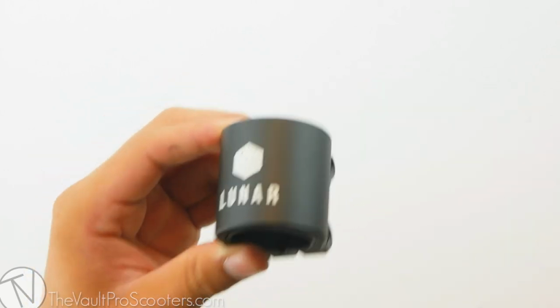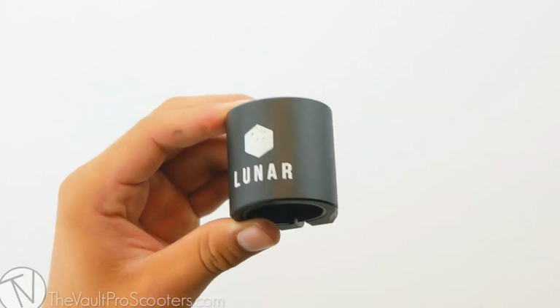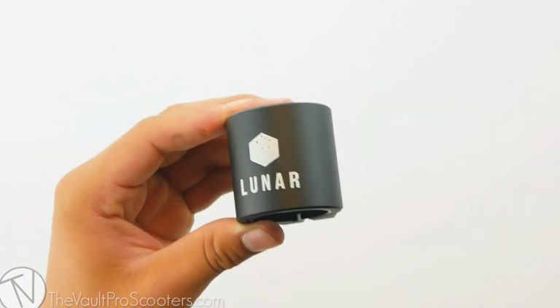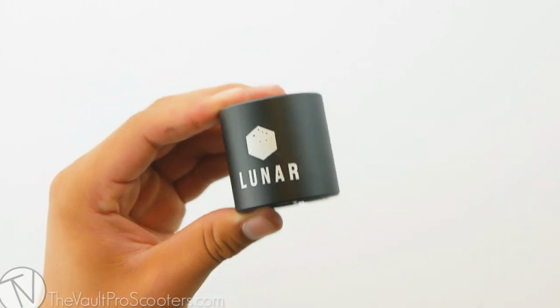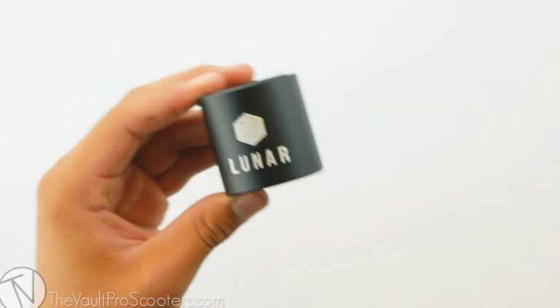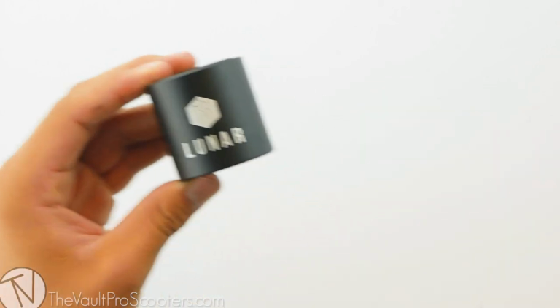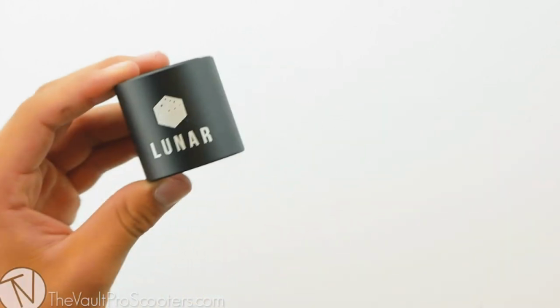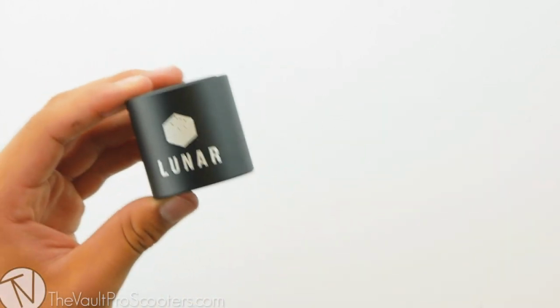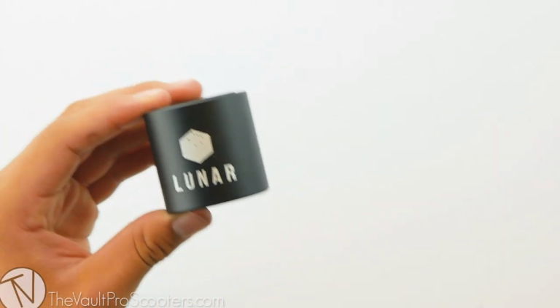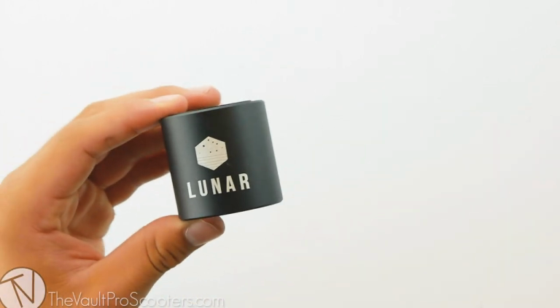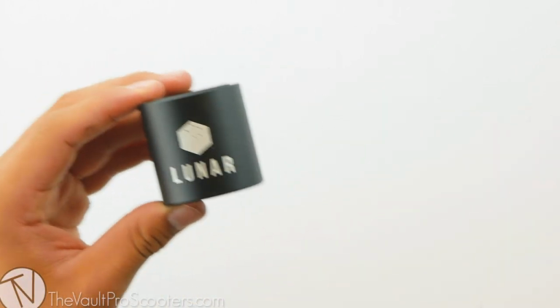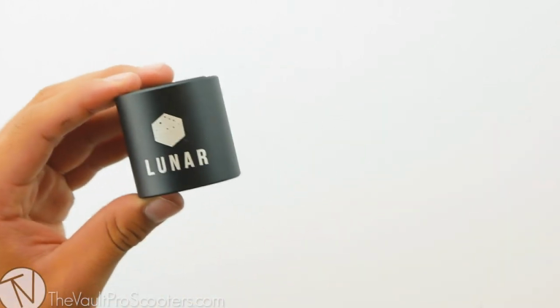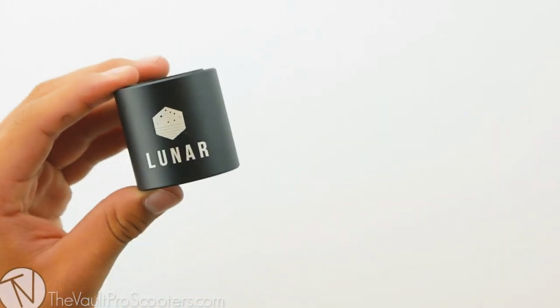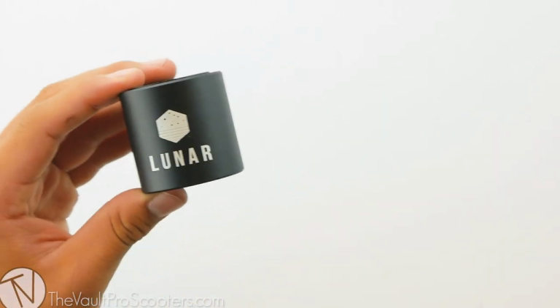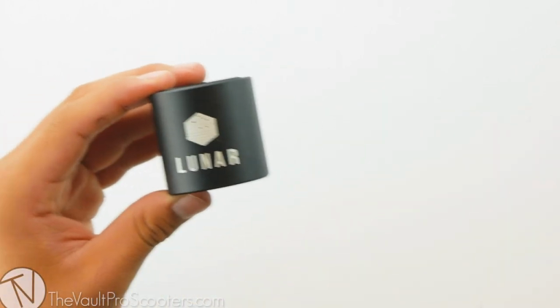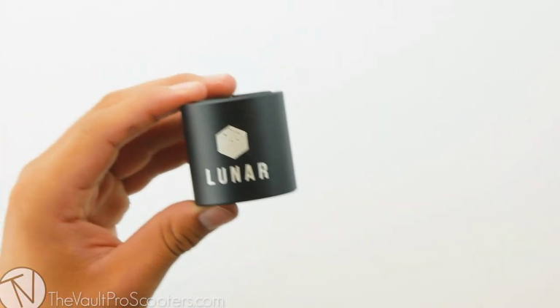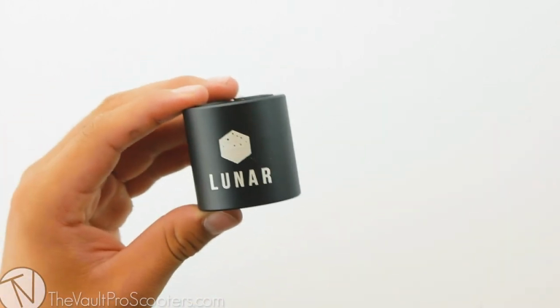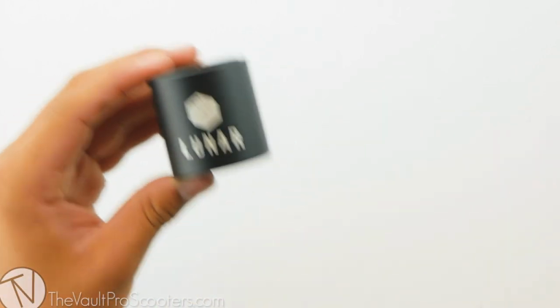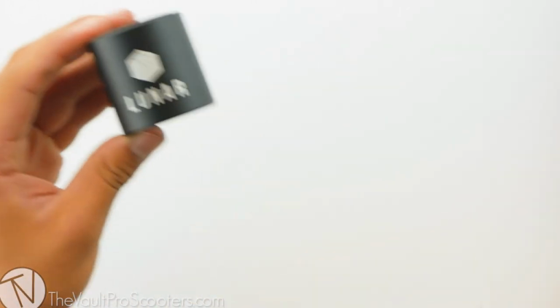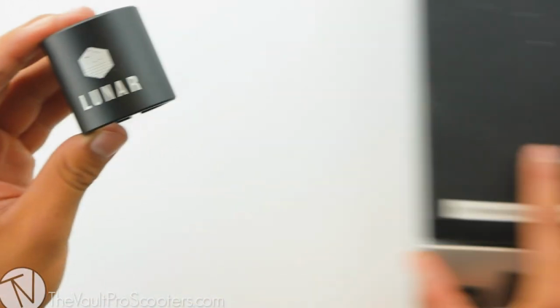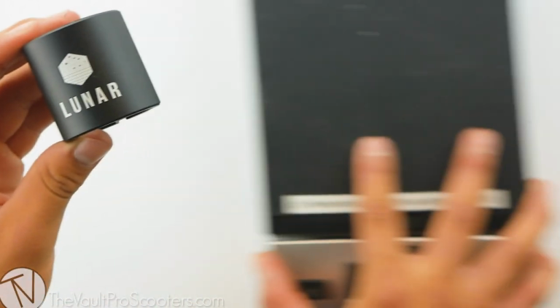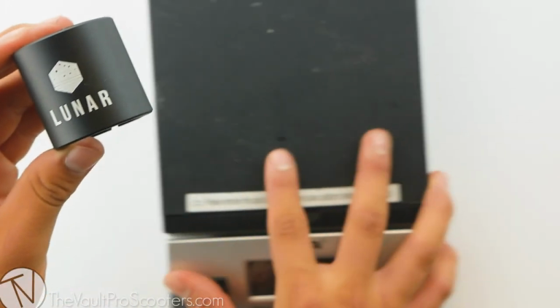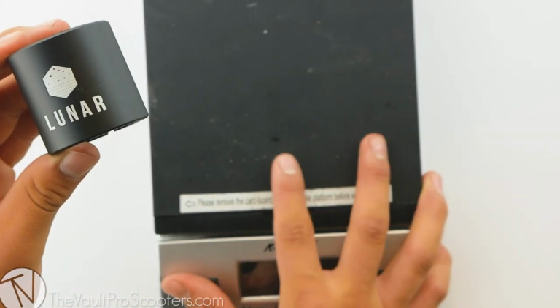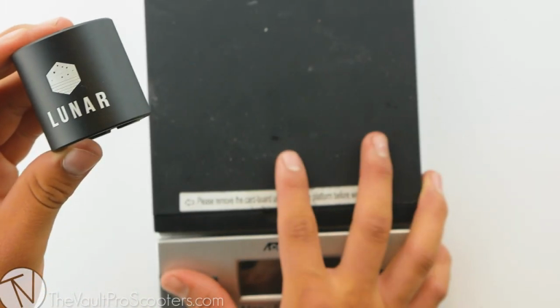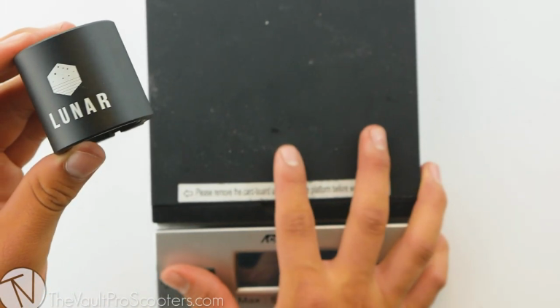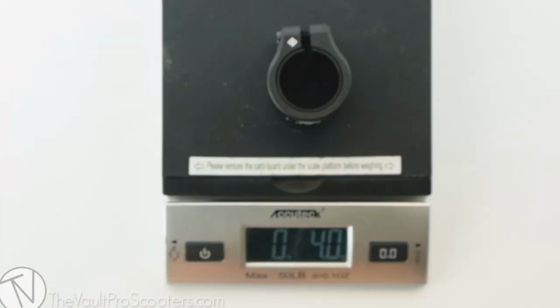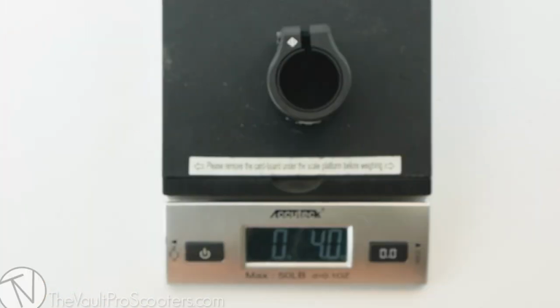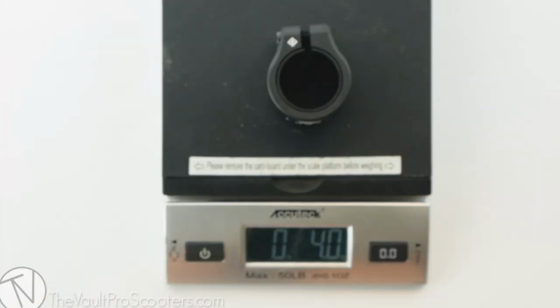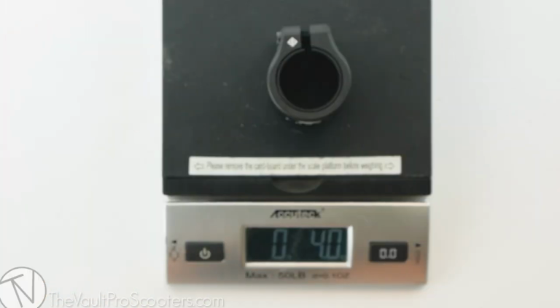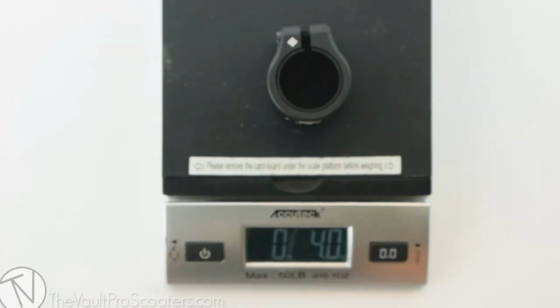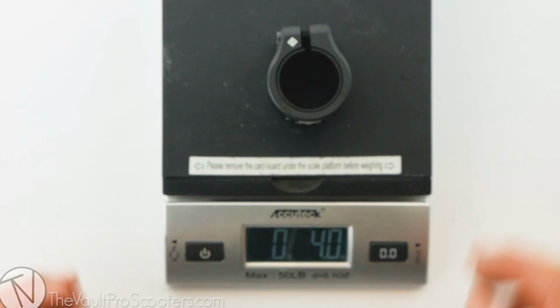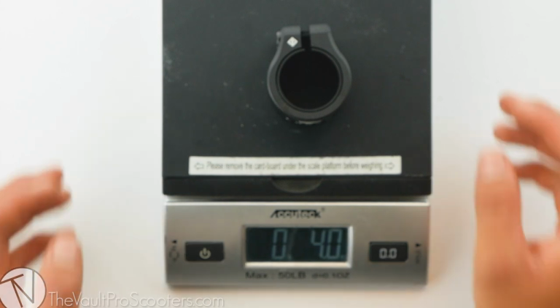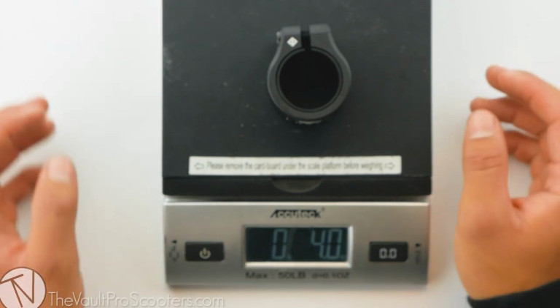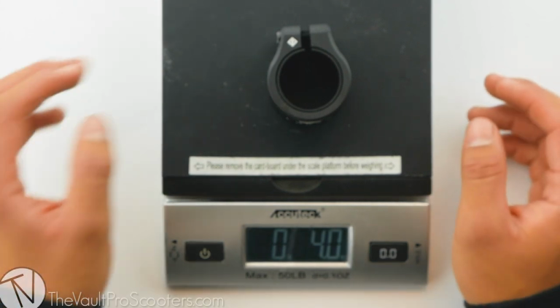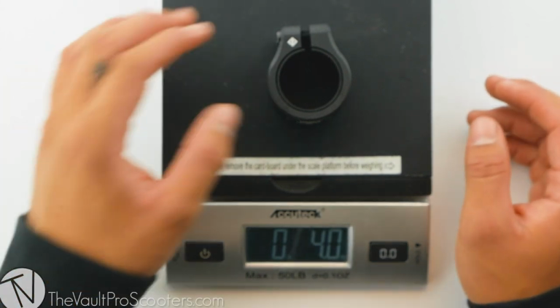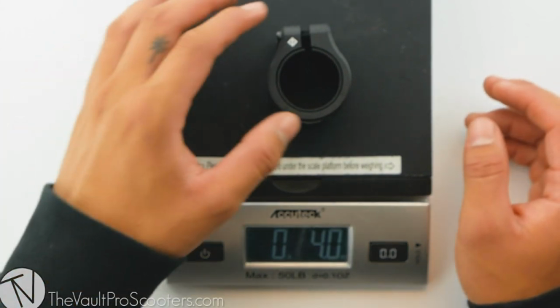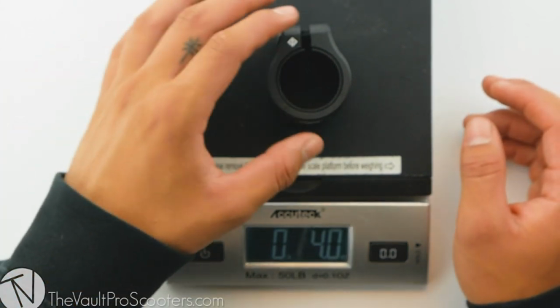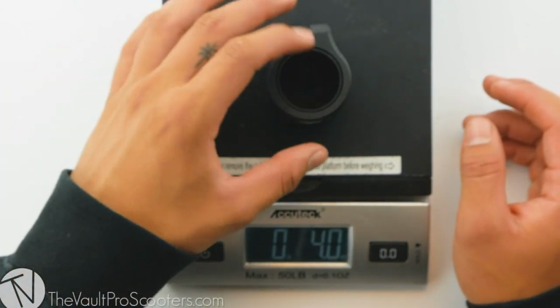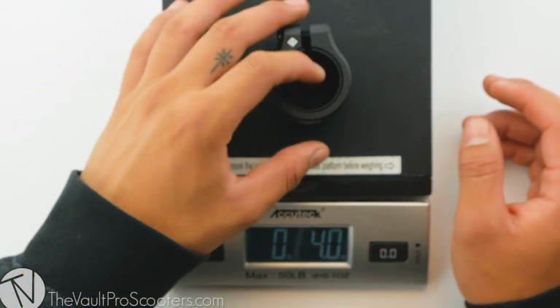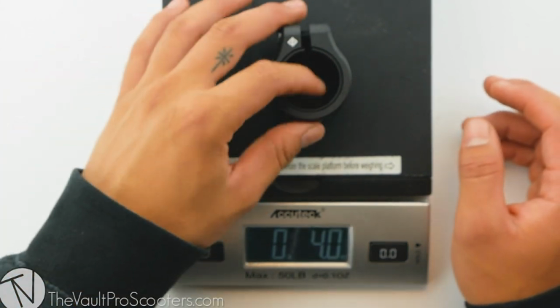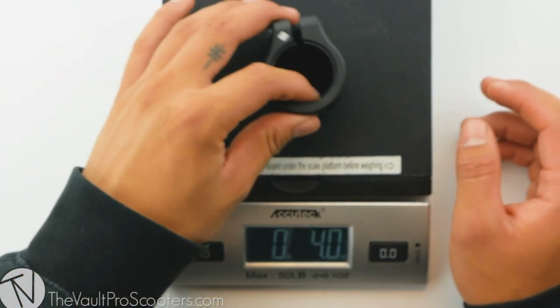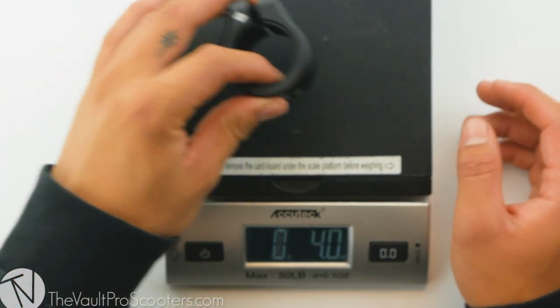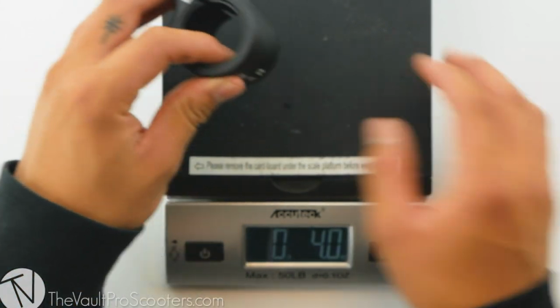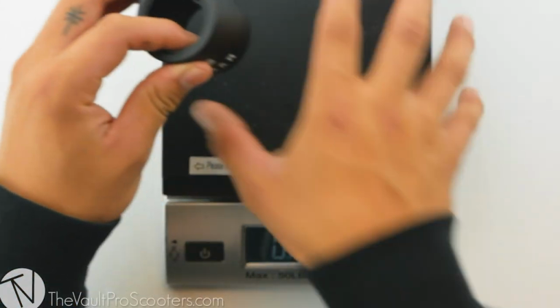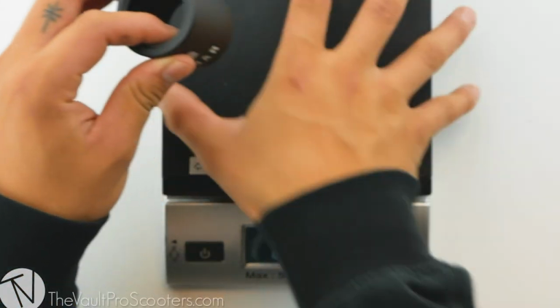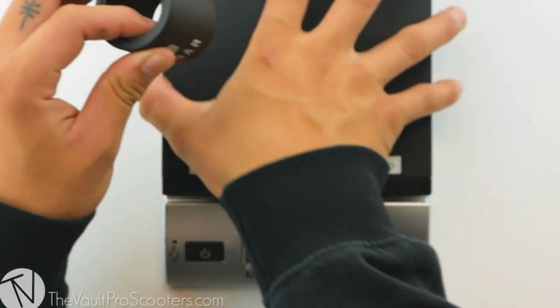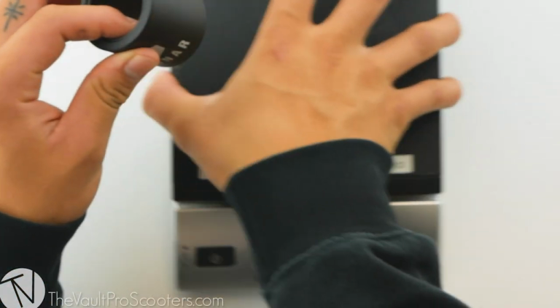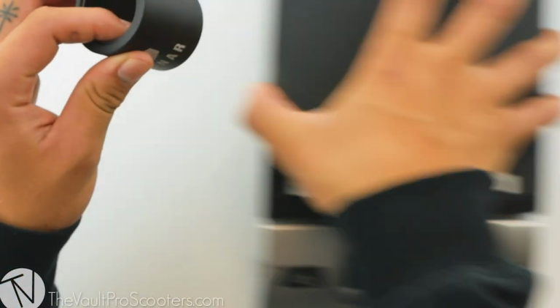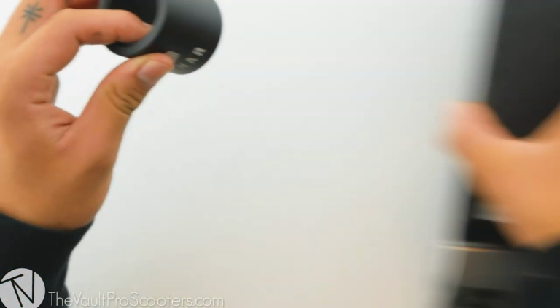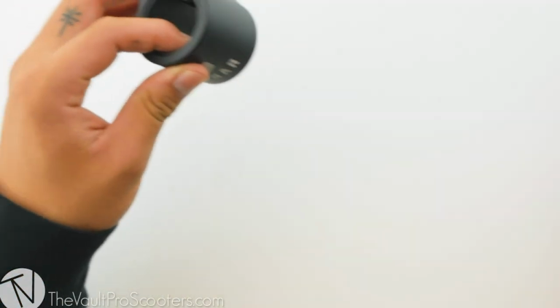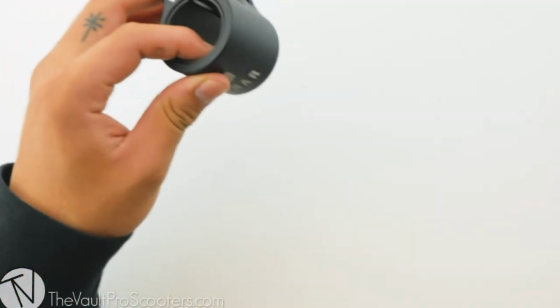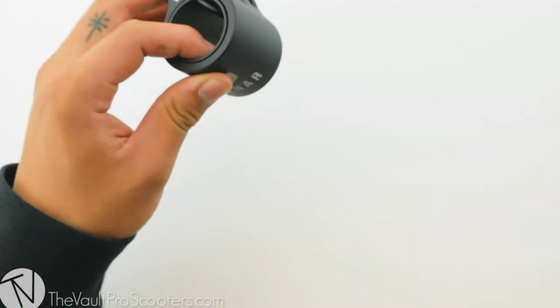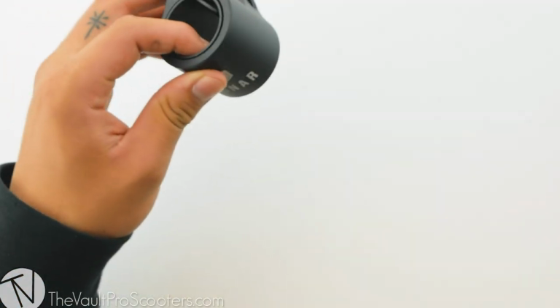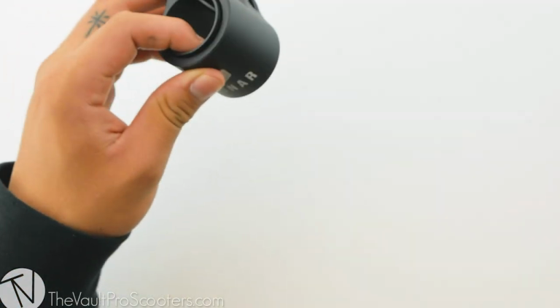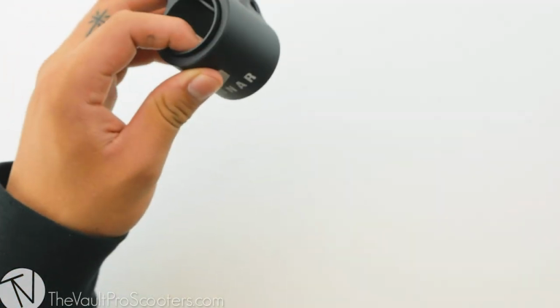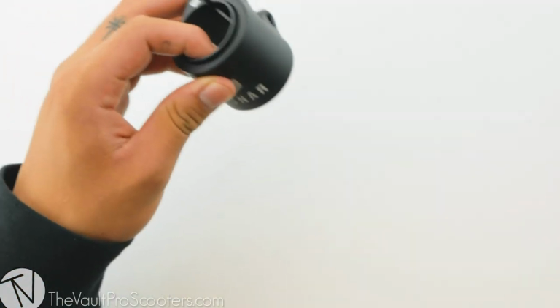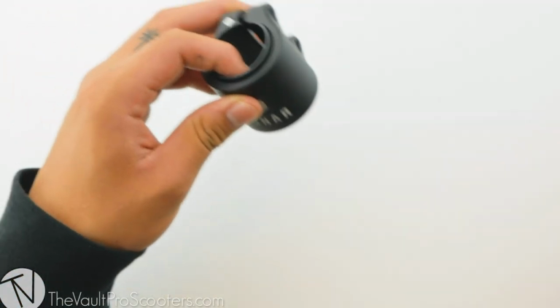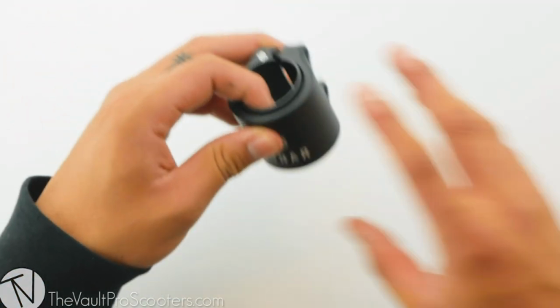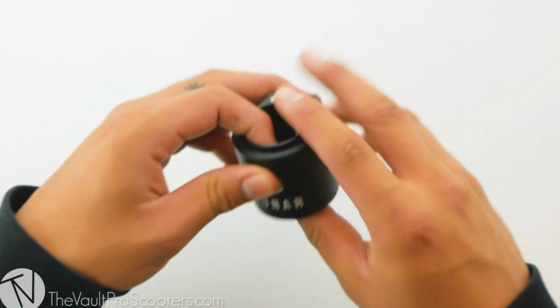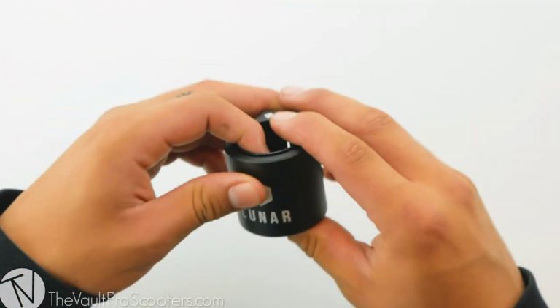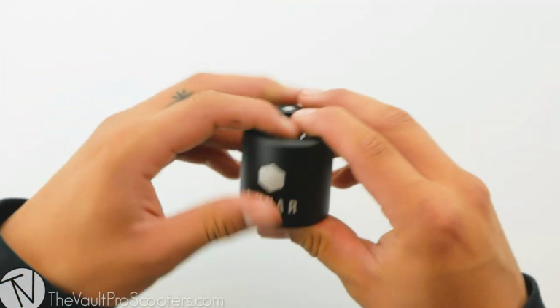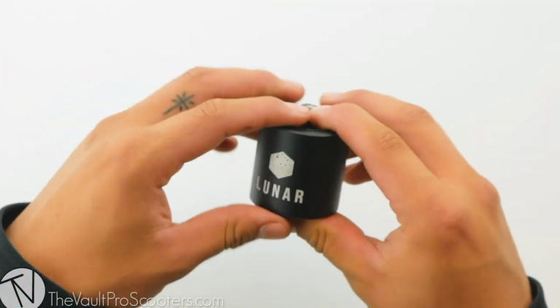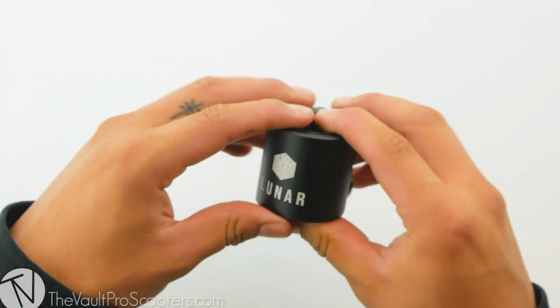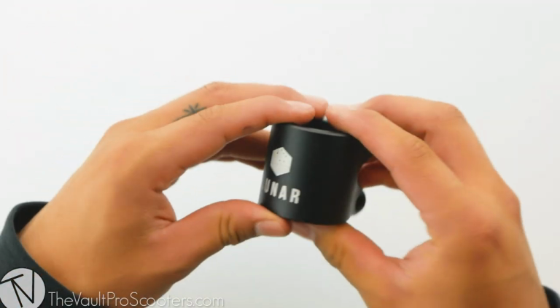With that being said, let's see where it stands on the scale. This clamp comes in at four ounces flat — definitely a solid weight for a double clamp.